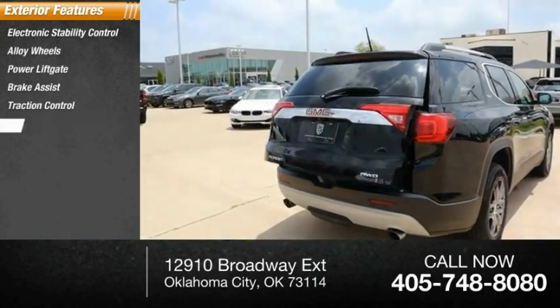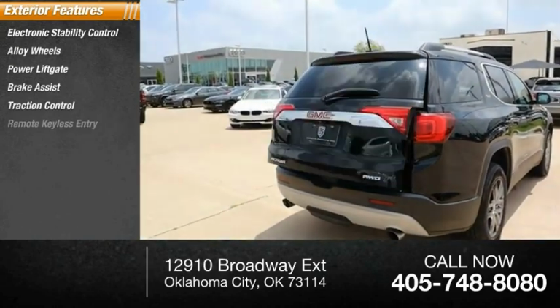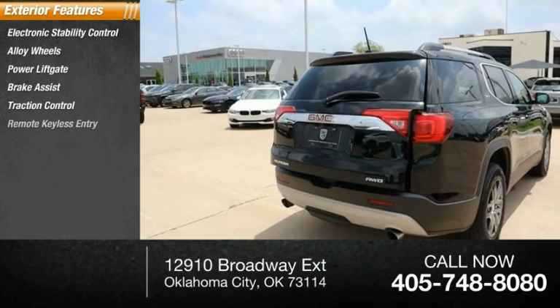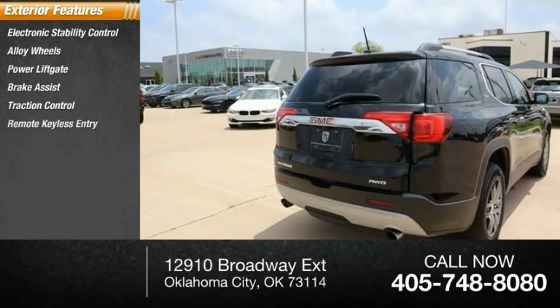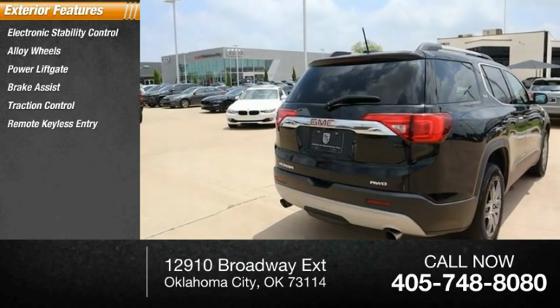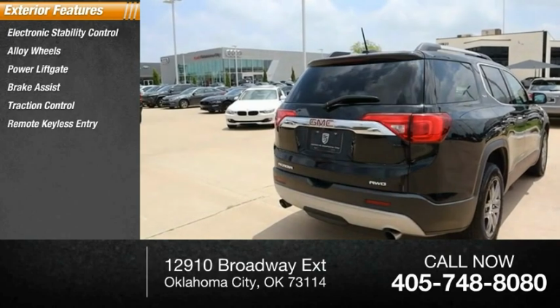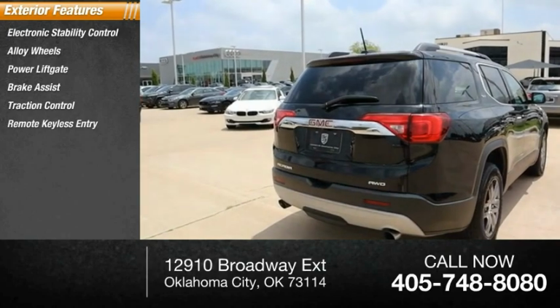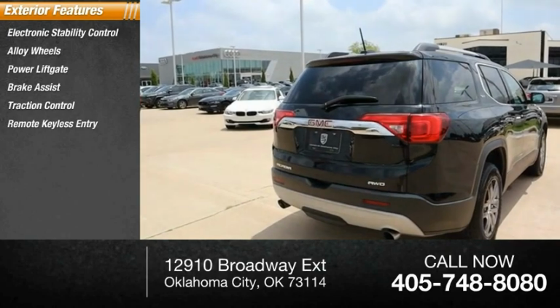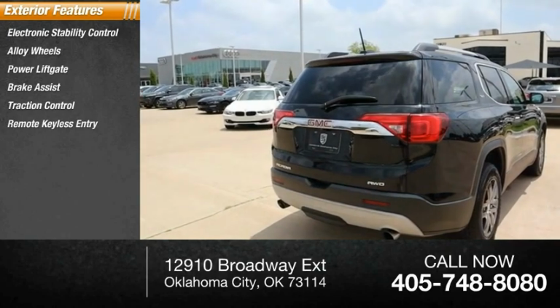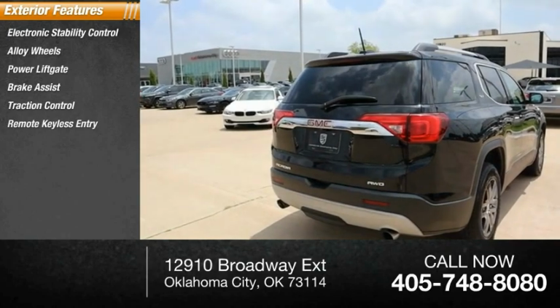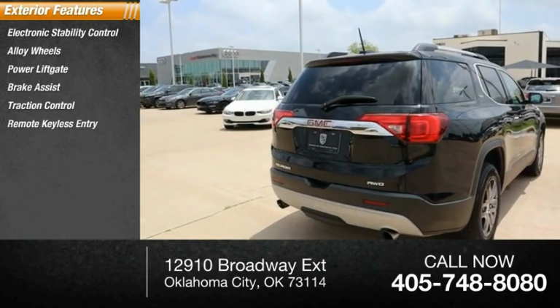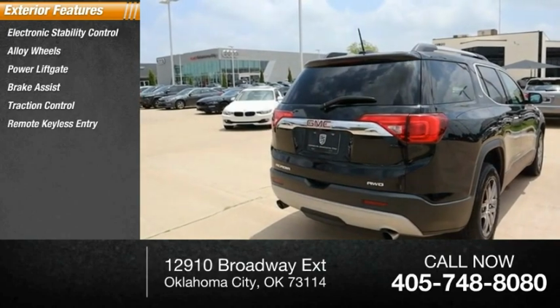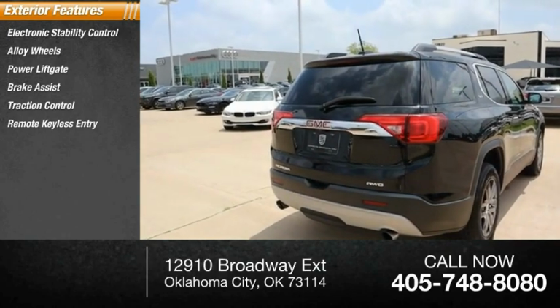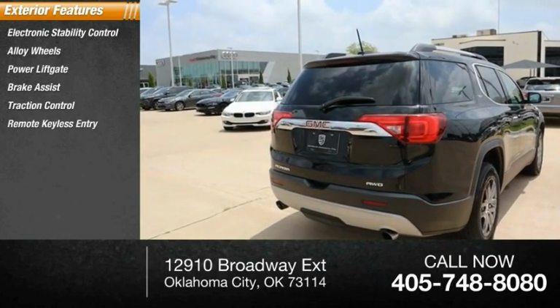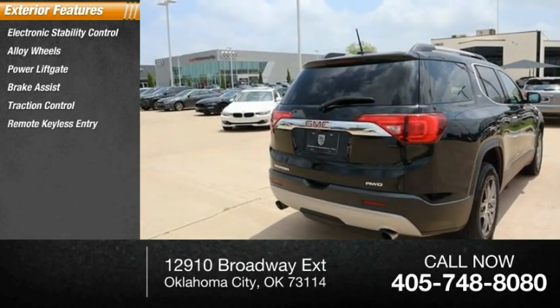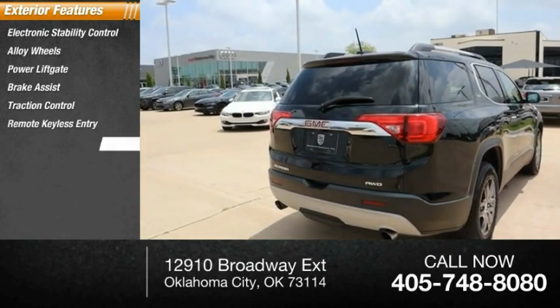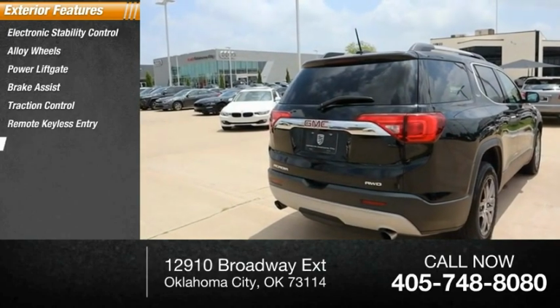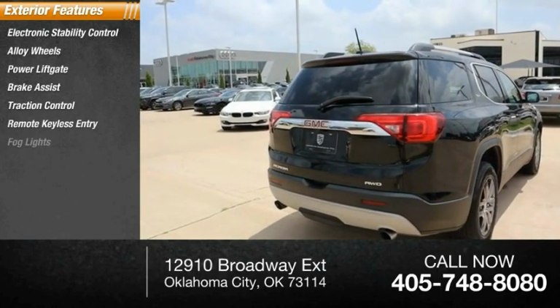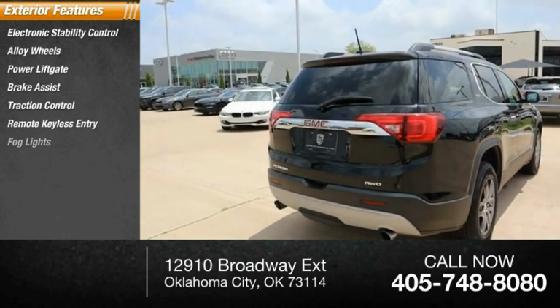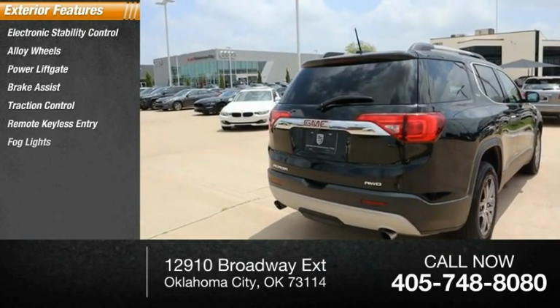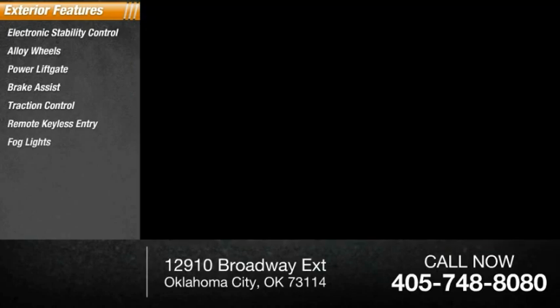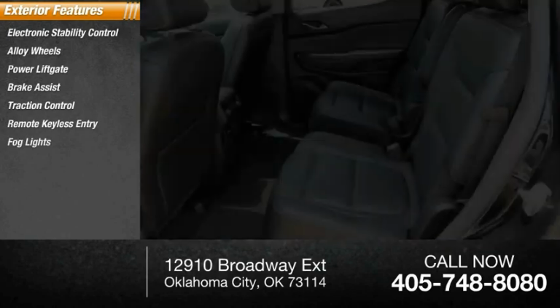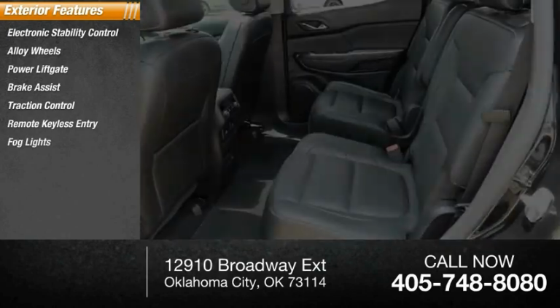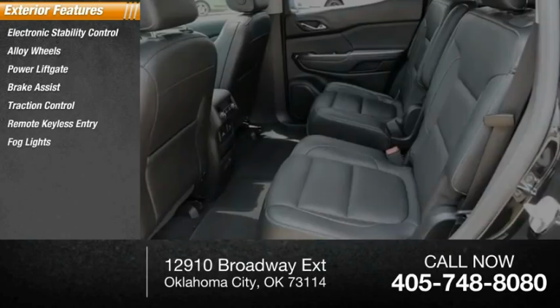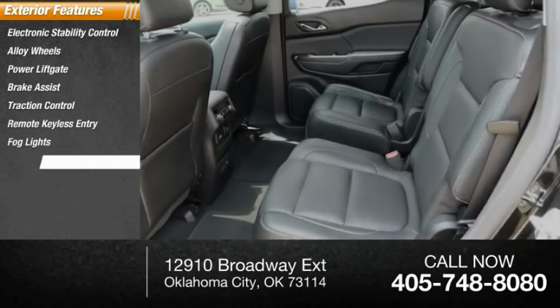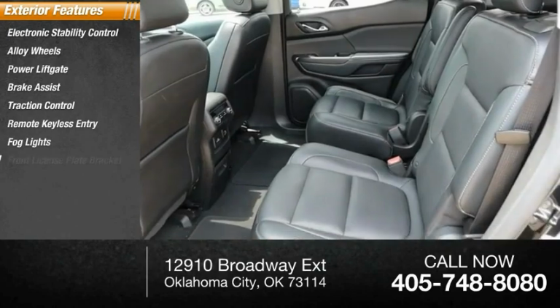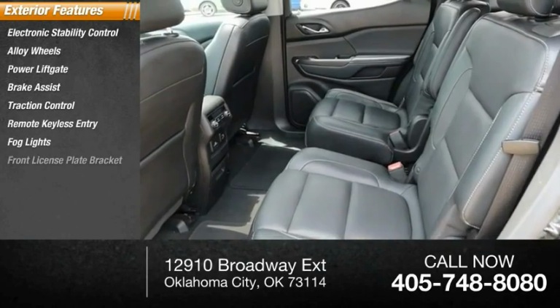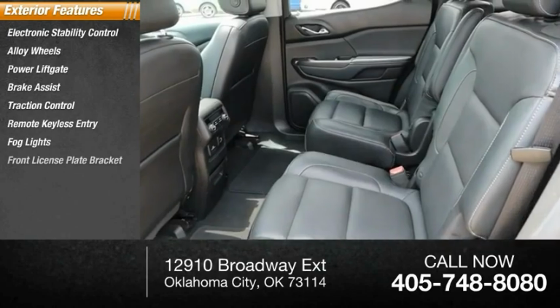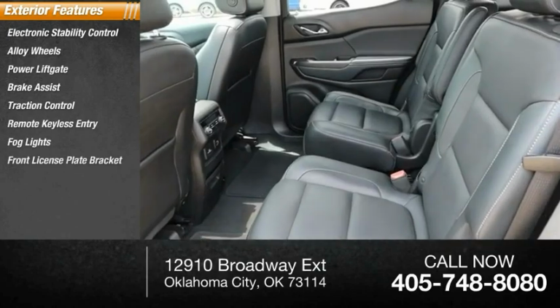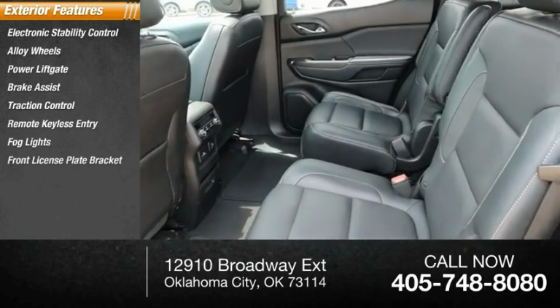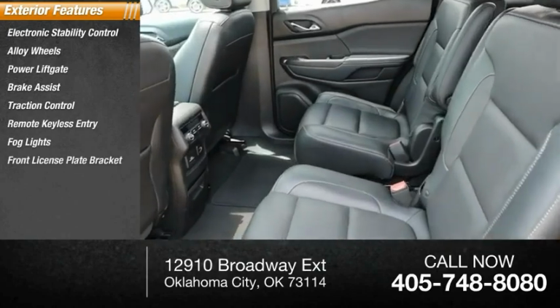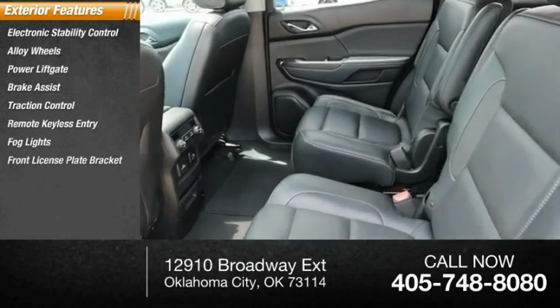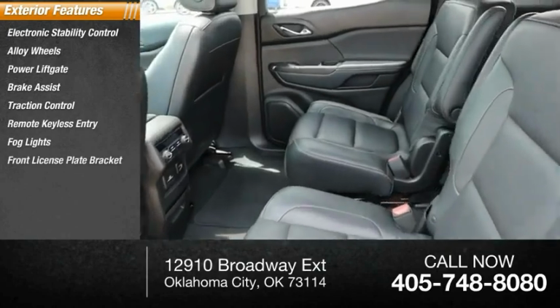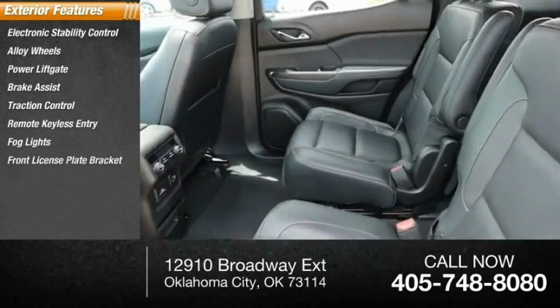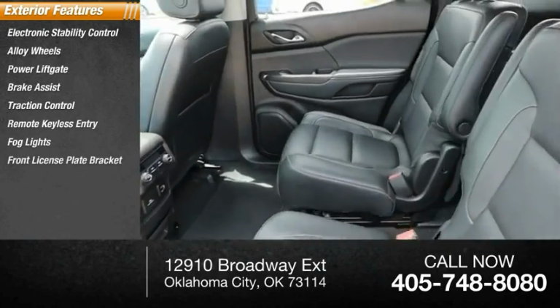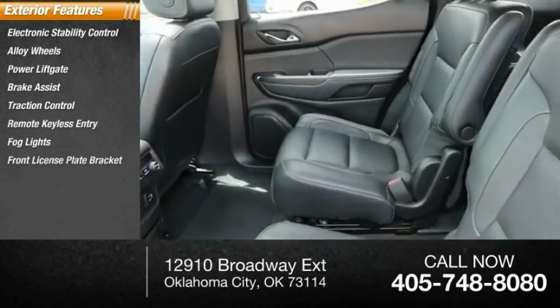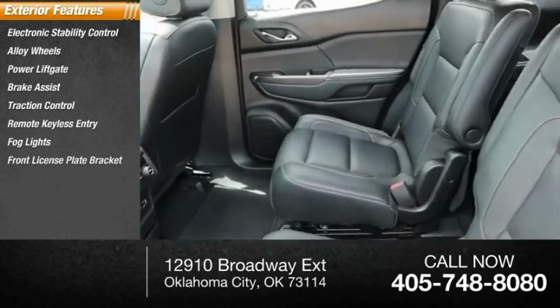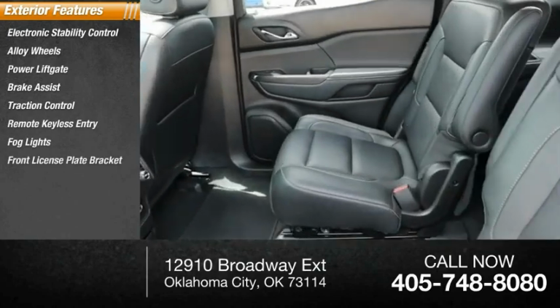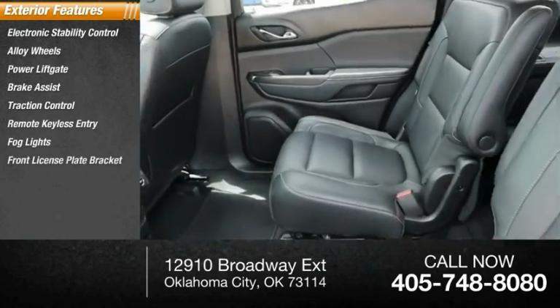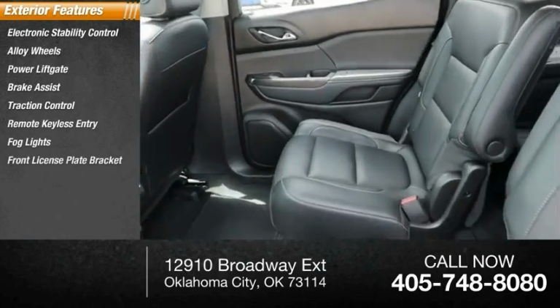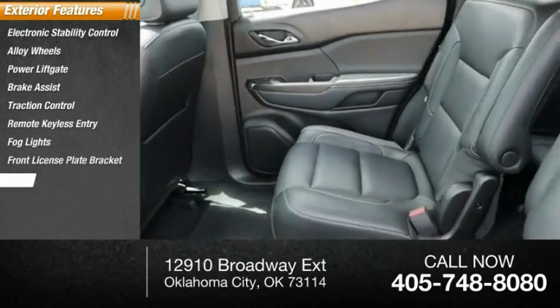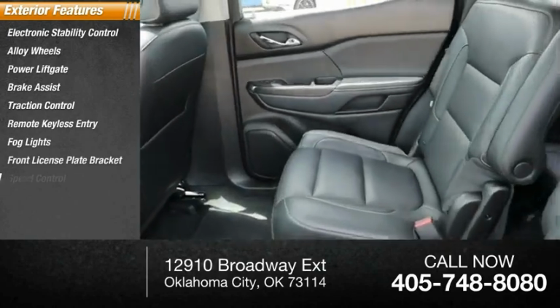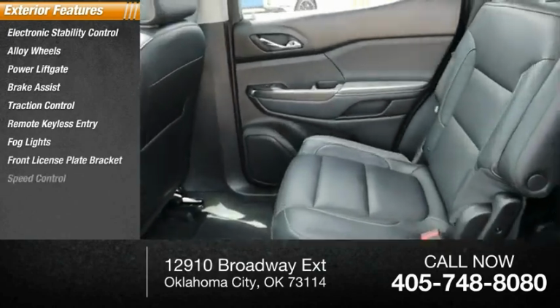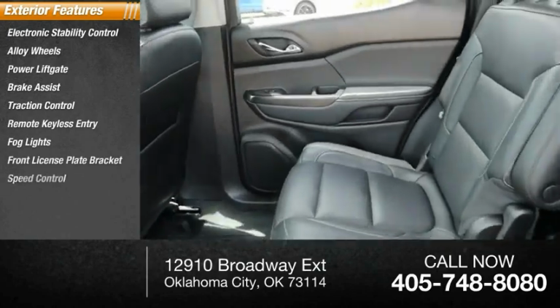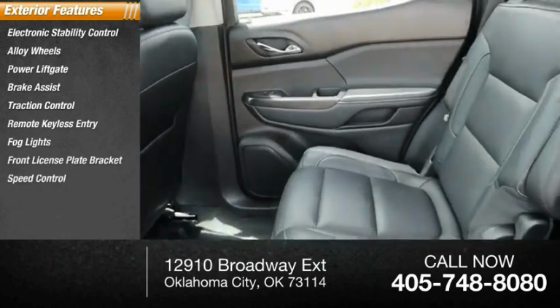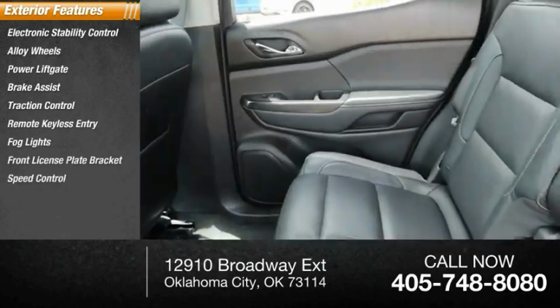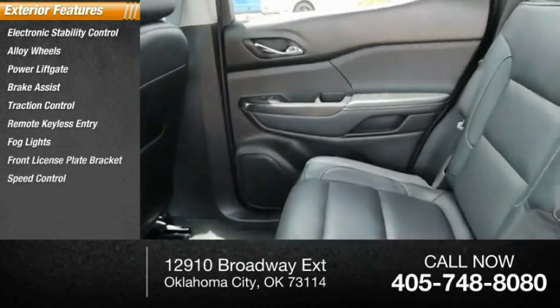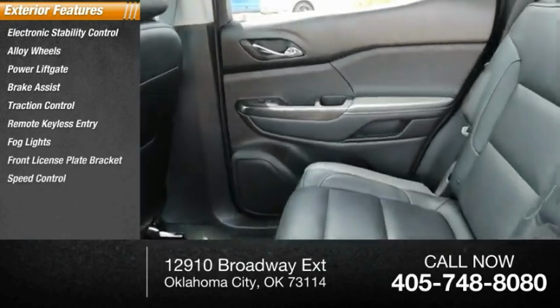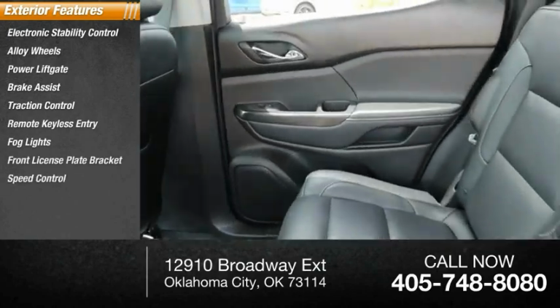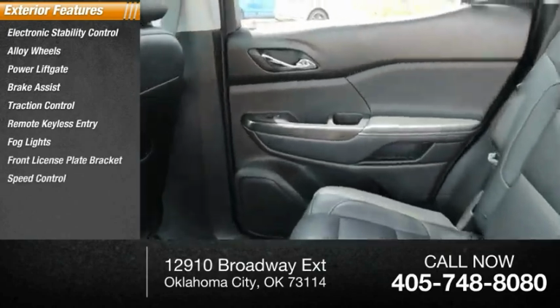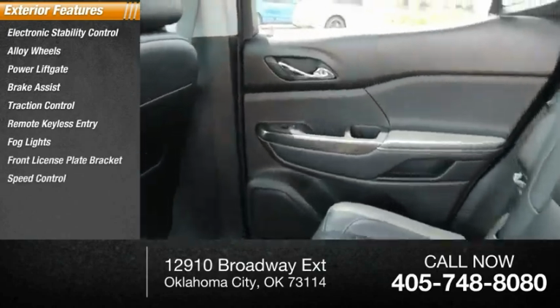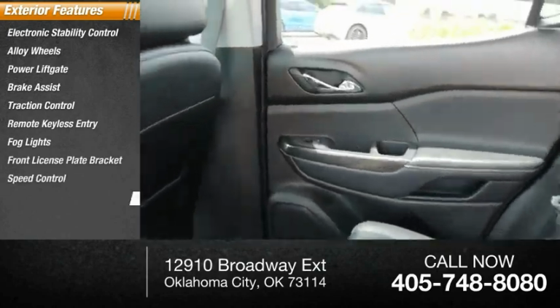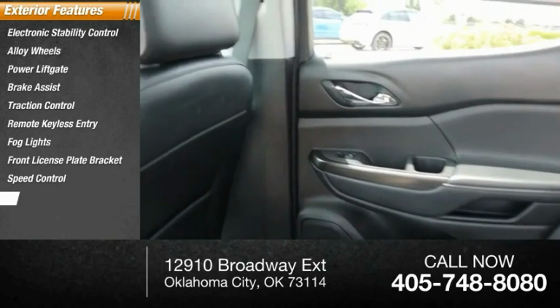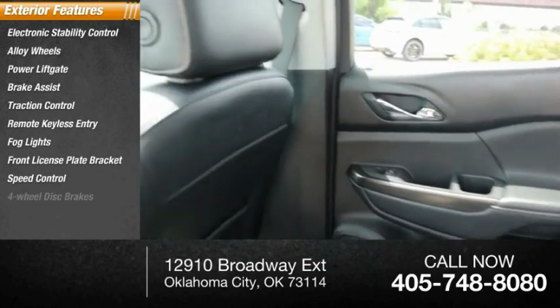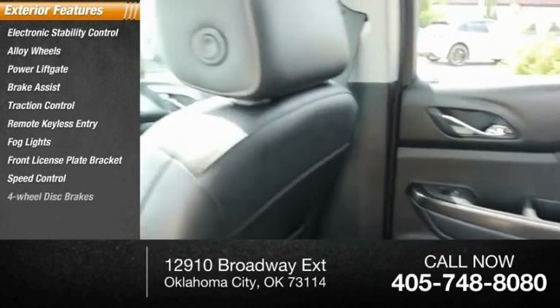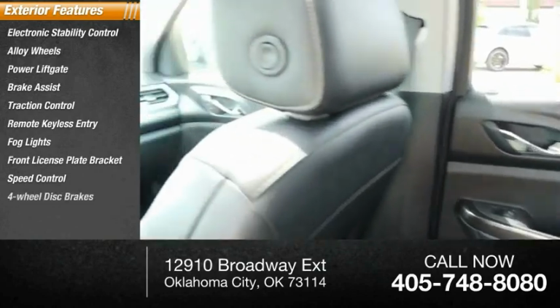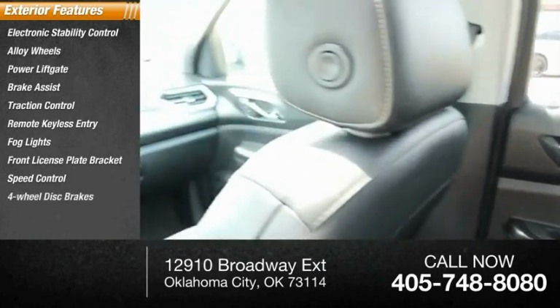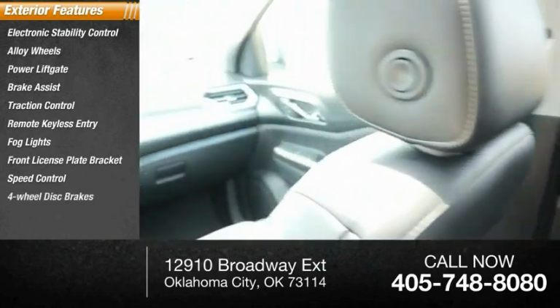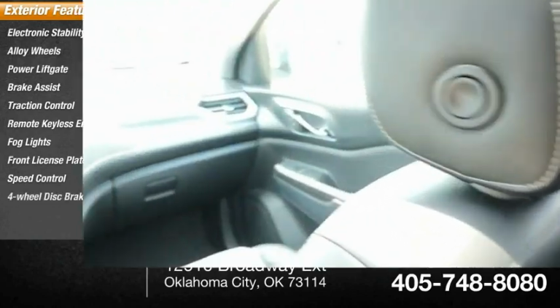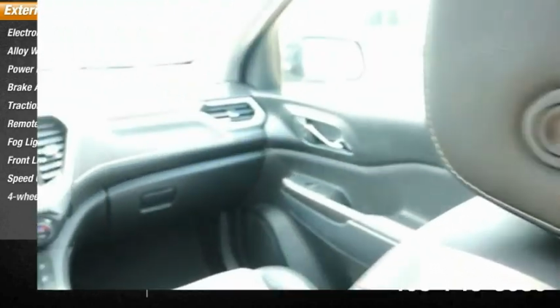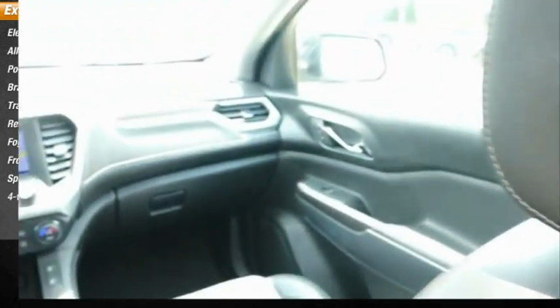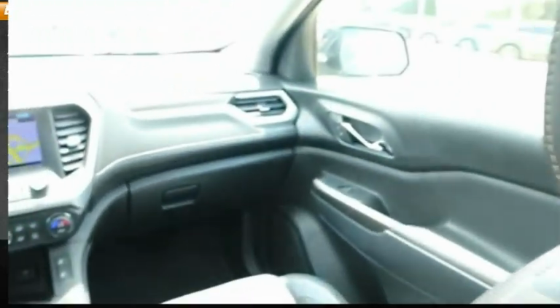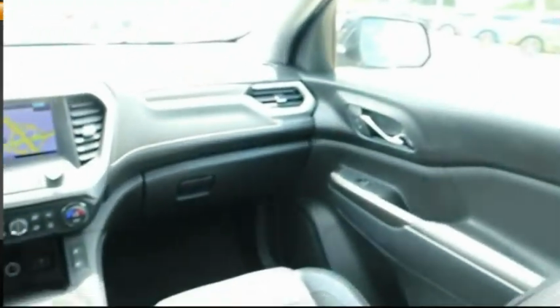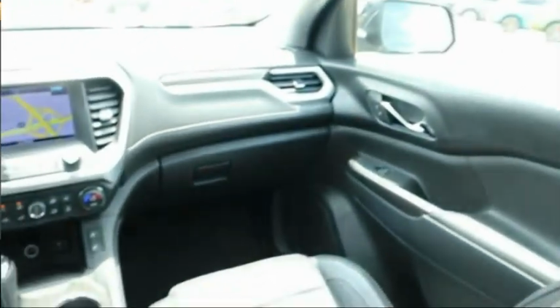Remote keyless entry, fog lights, front license plate bracket, speed control, four-wheel disc brakes.